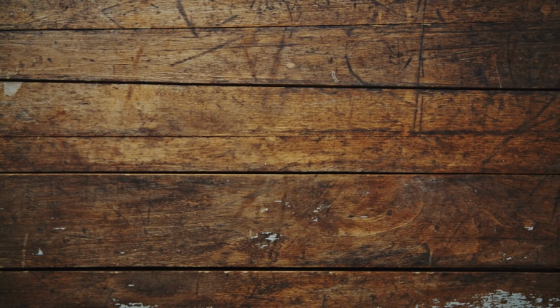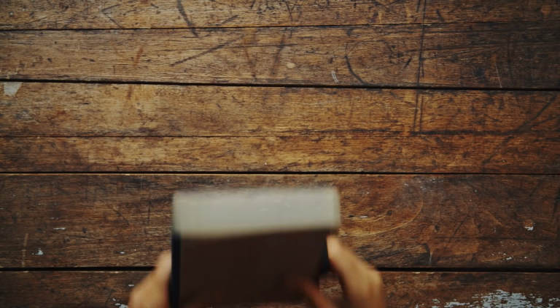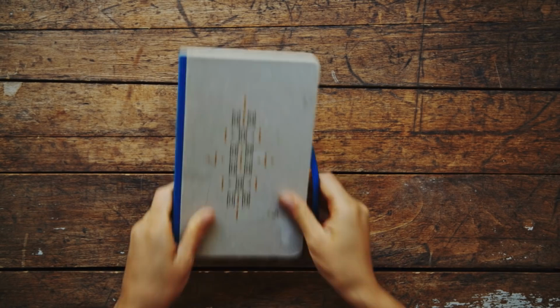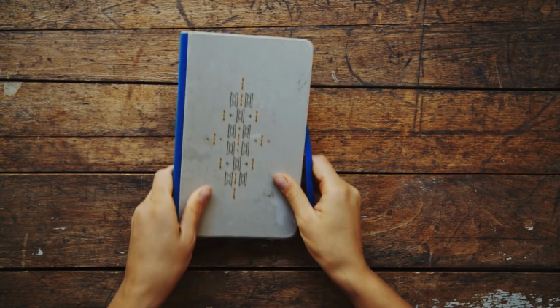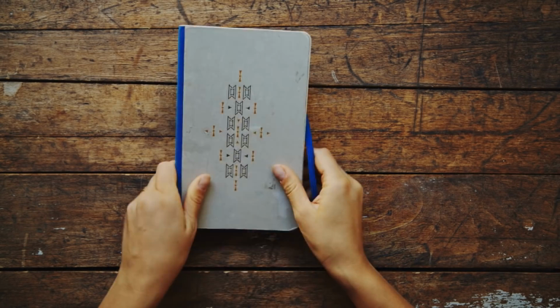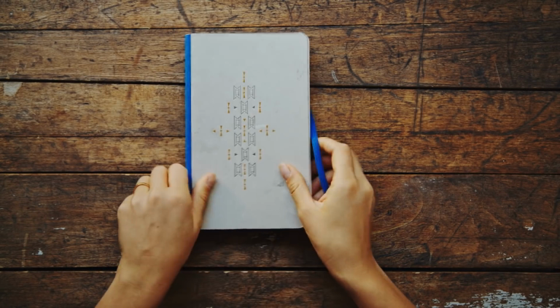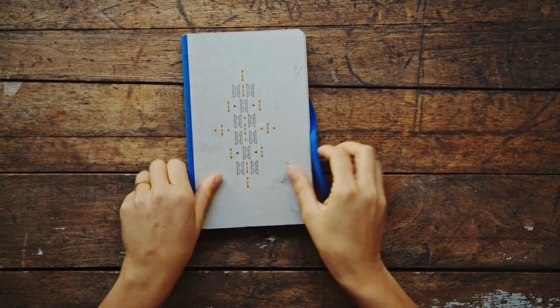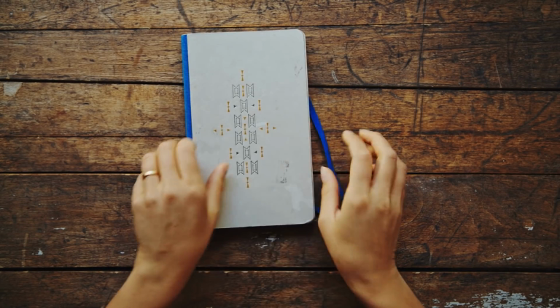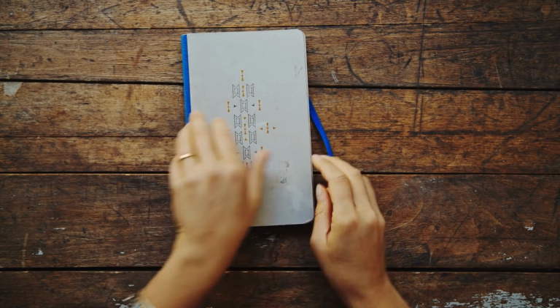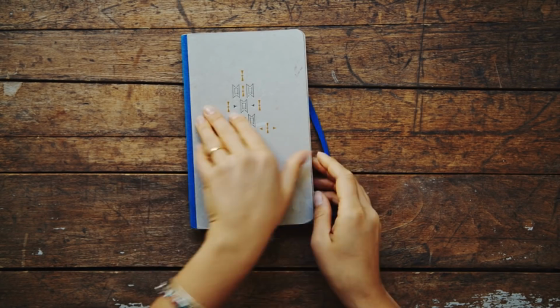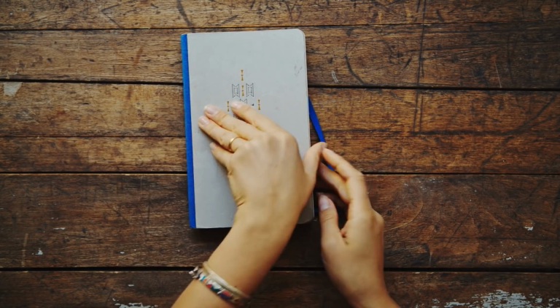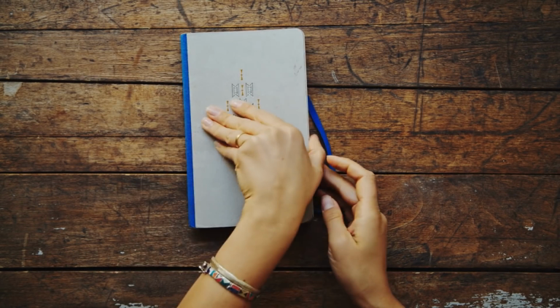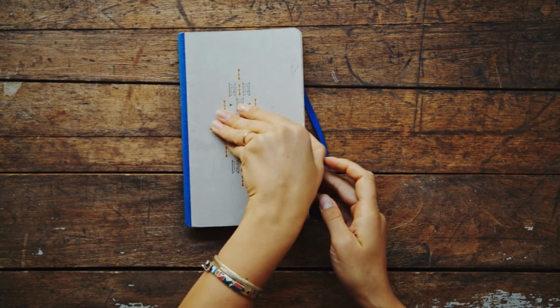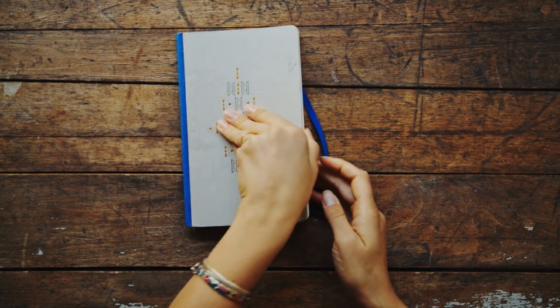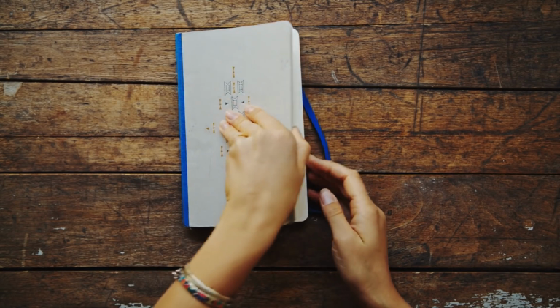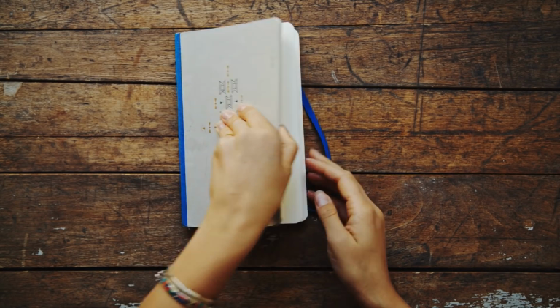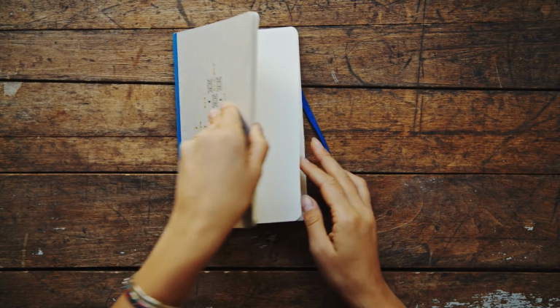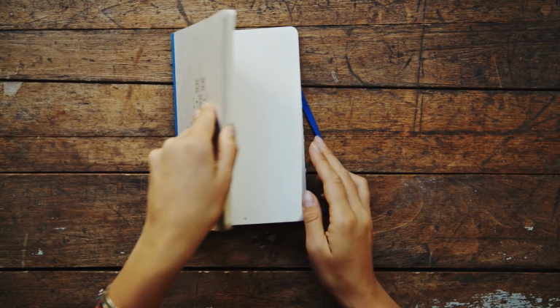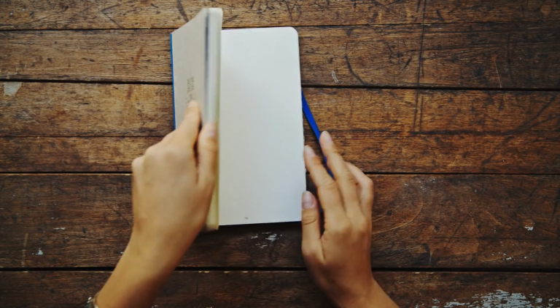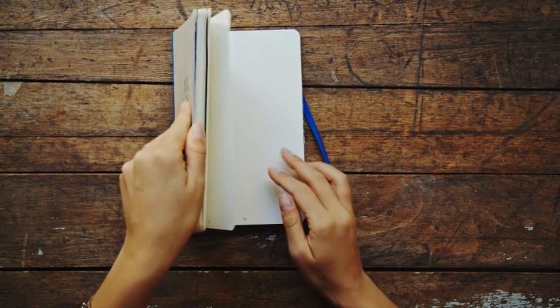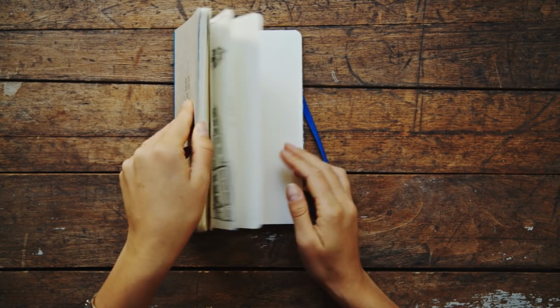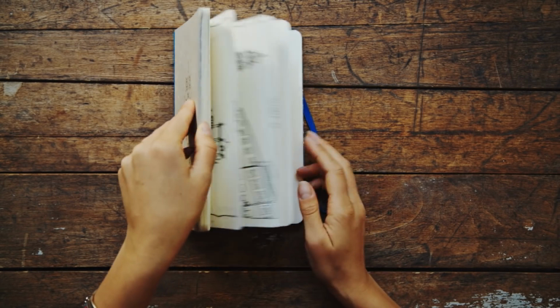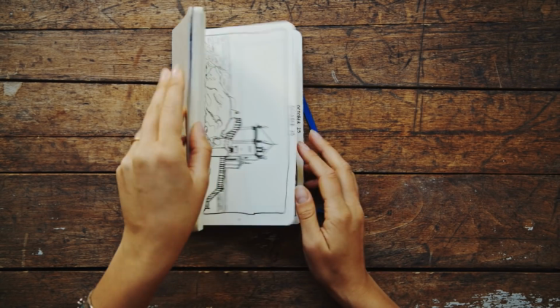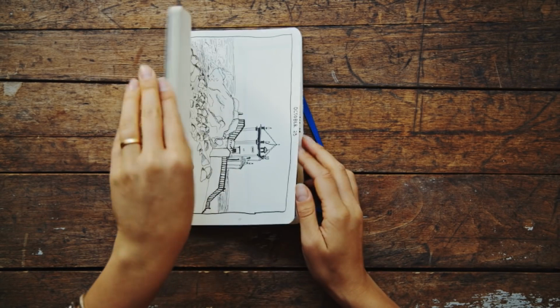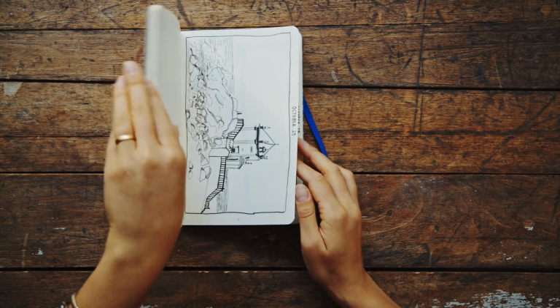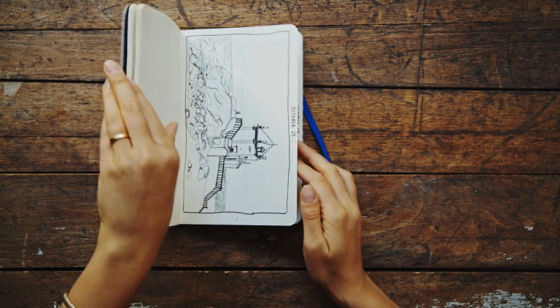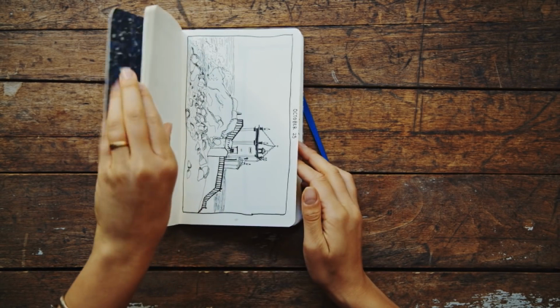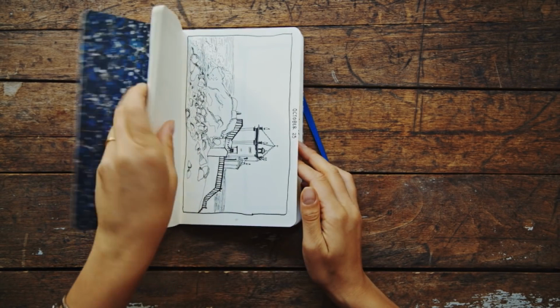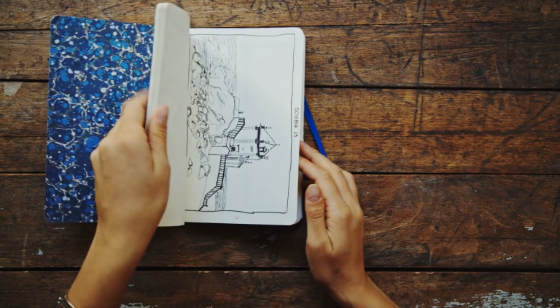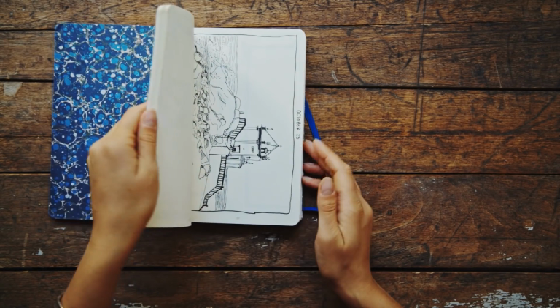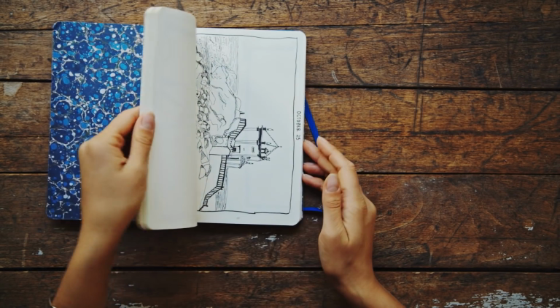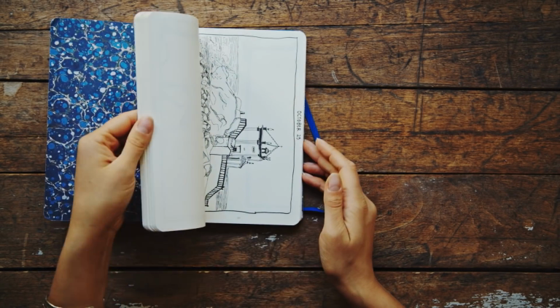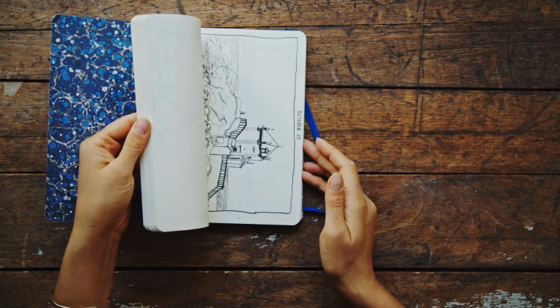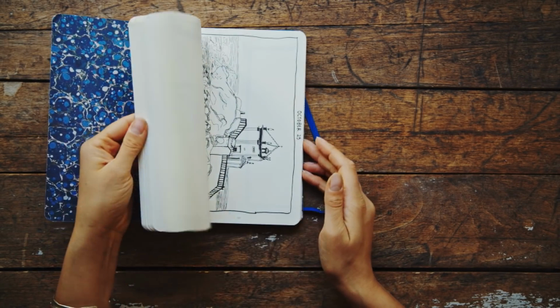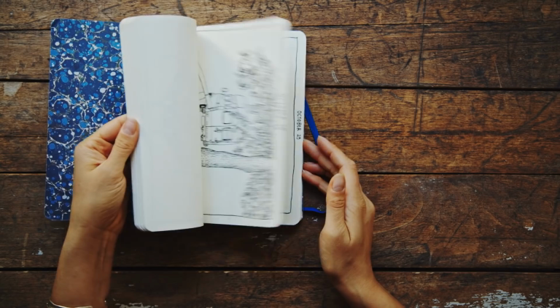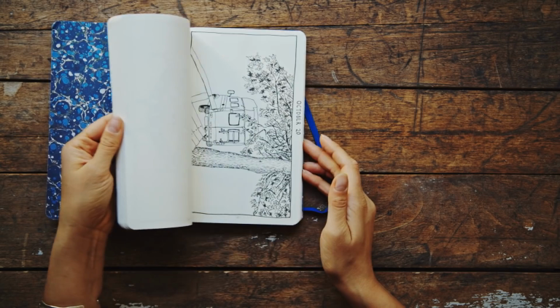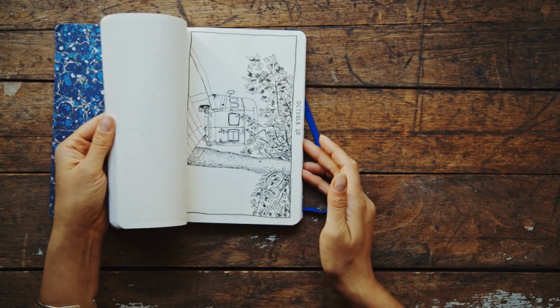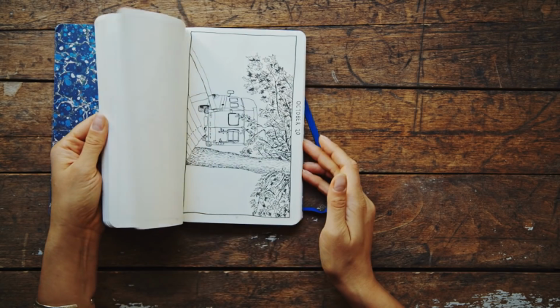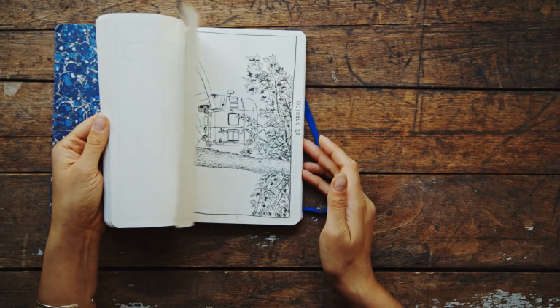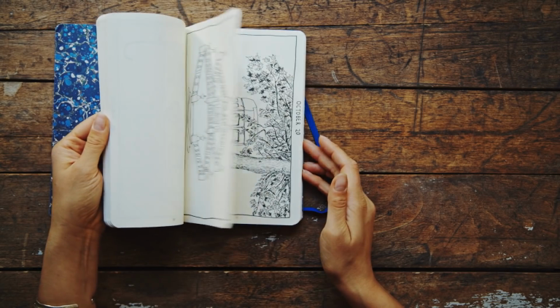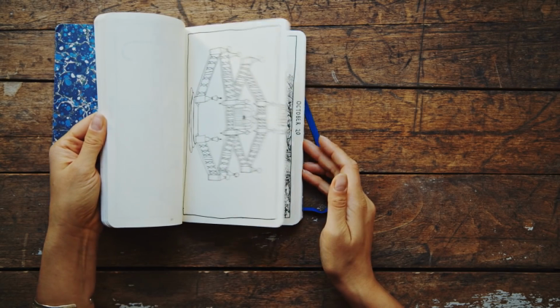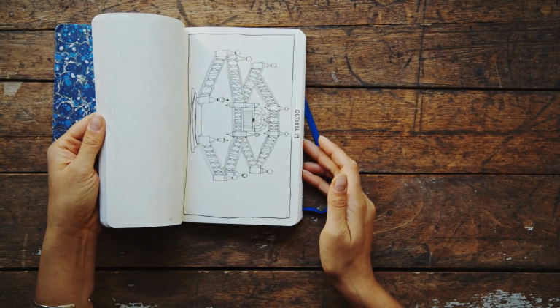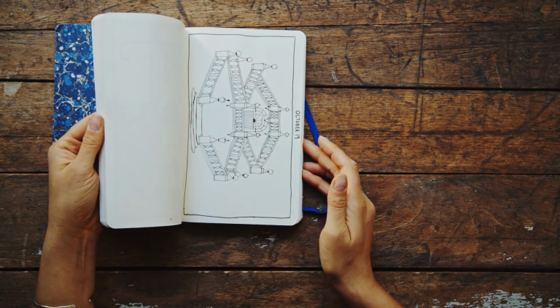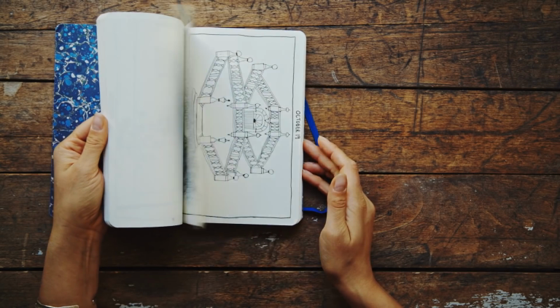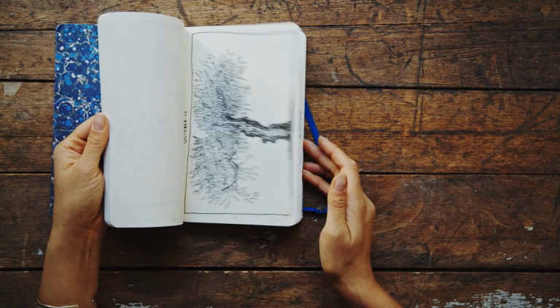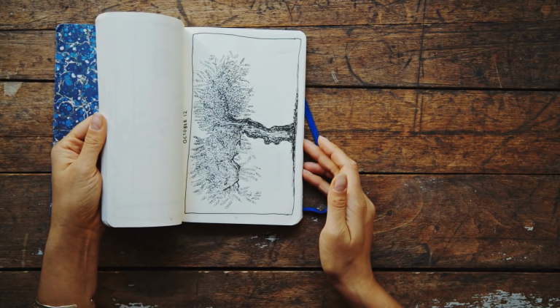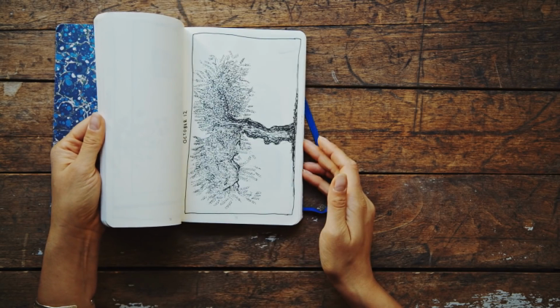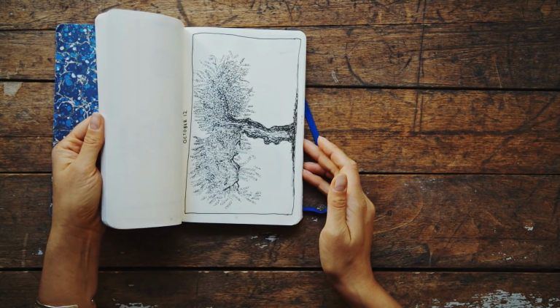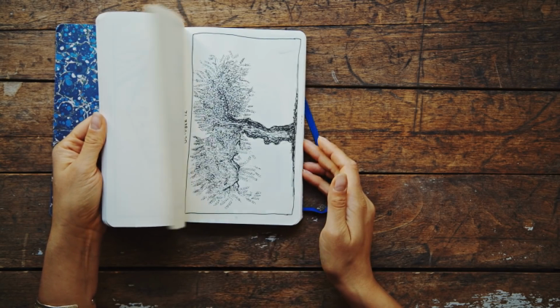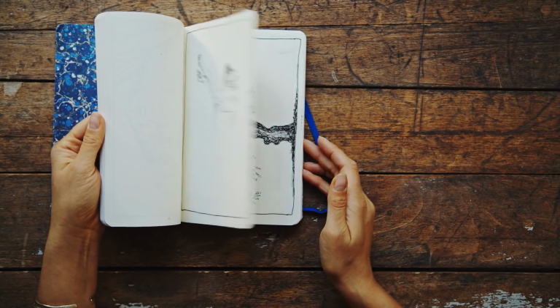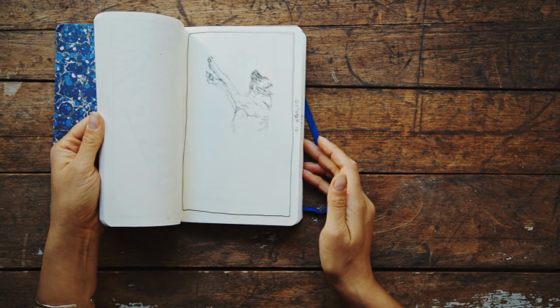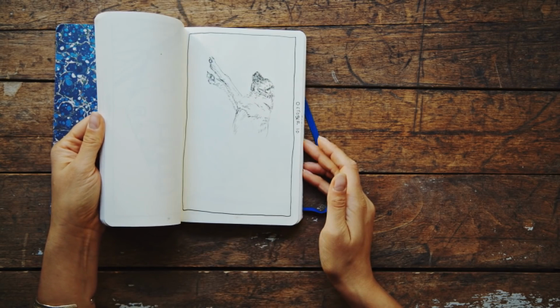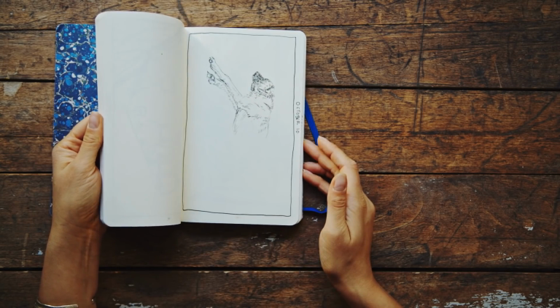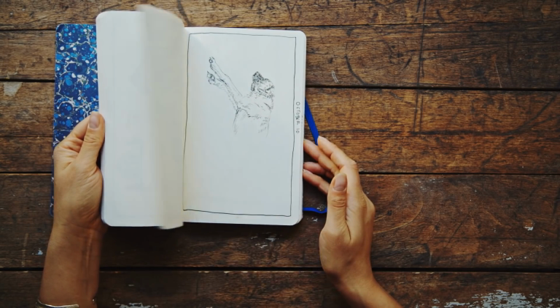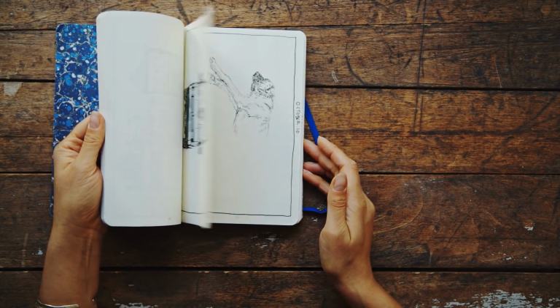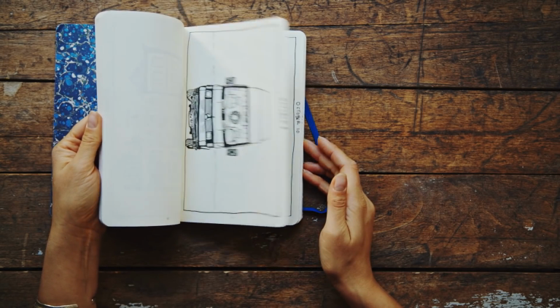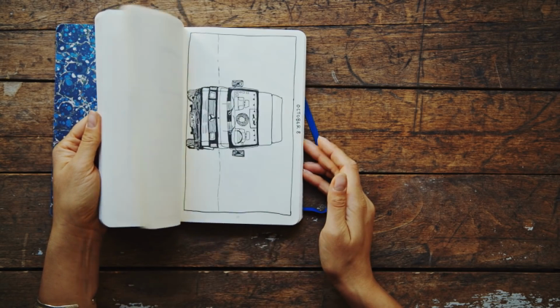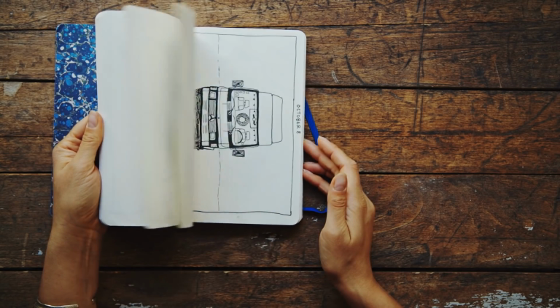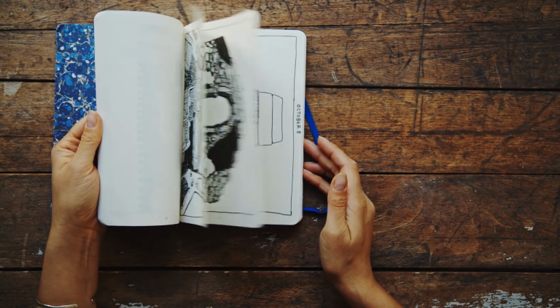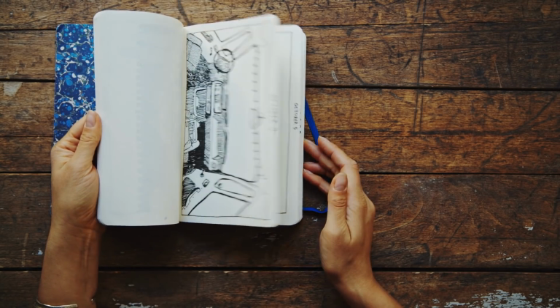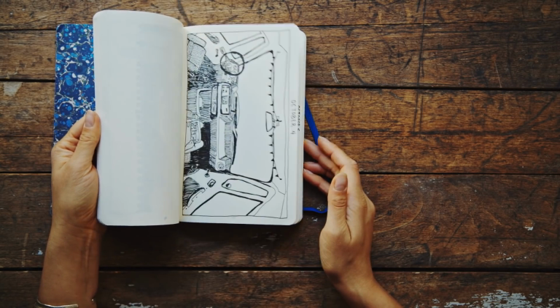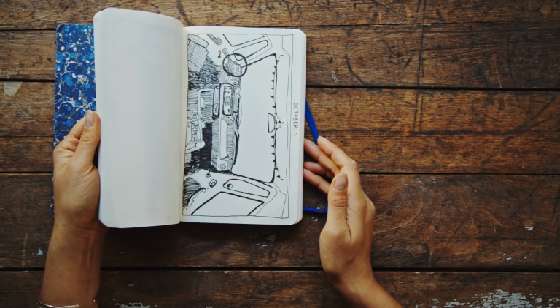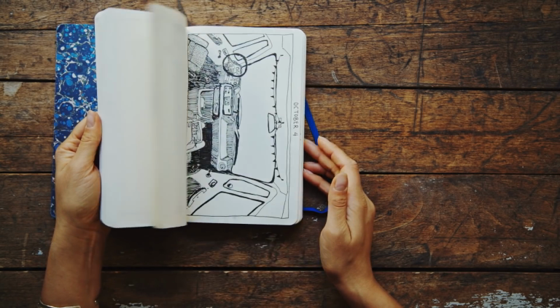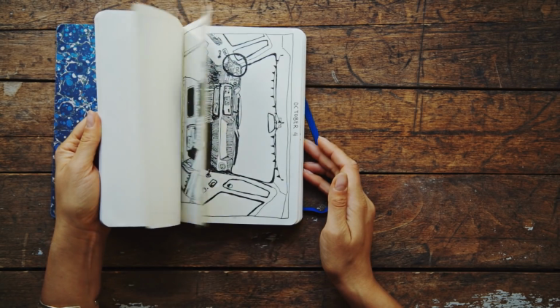Now that I've had a little time to recover from Inktober, I thought I'd share a sketchbook tour of all 31 drawings from Inktober of 2018.